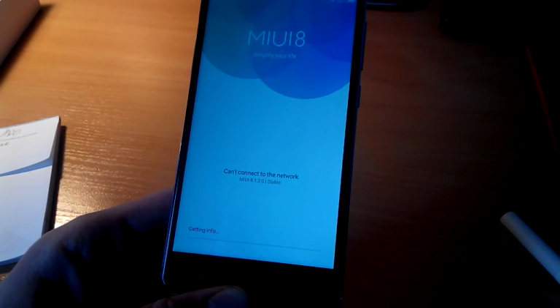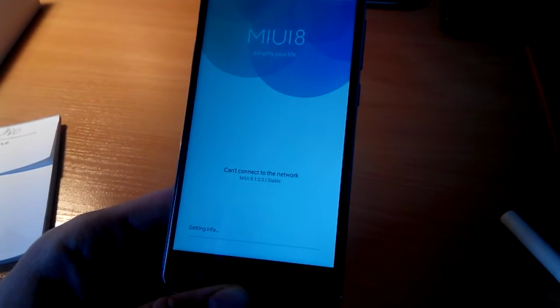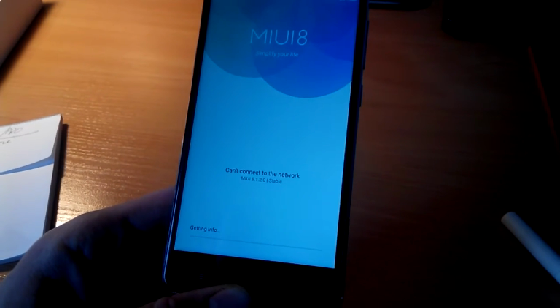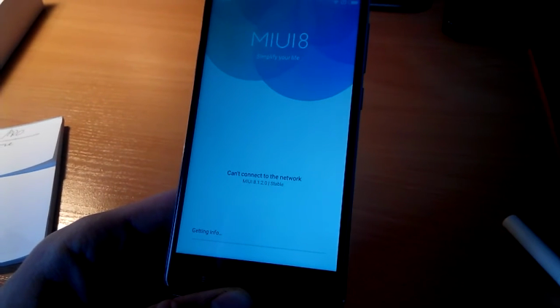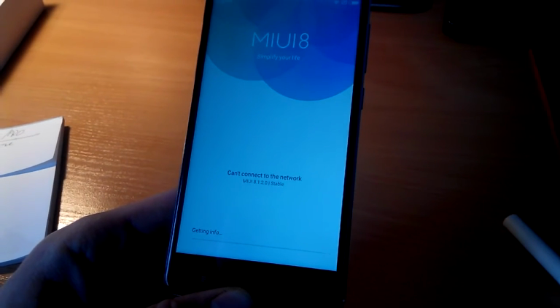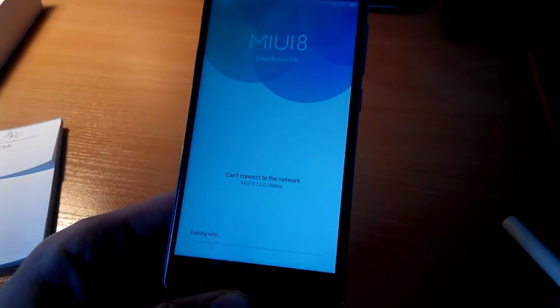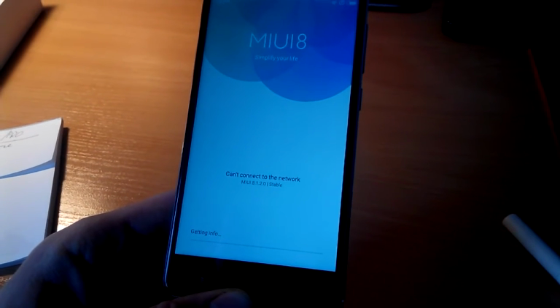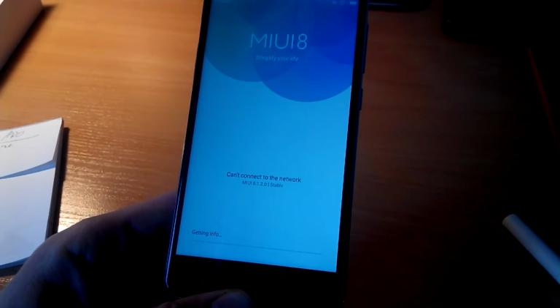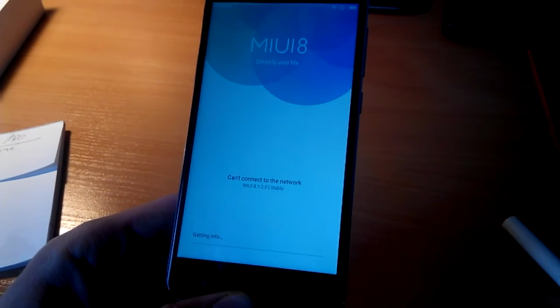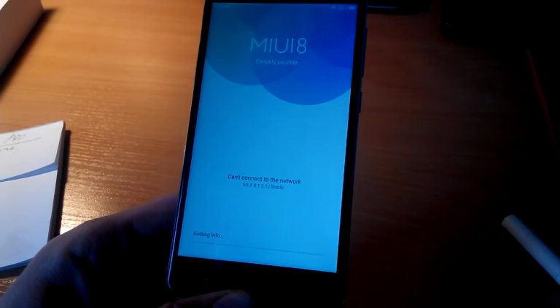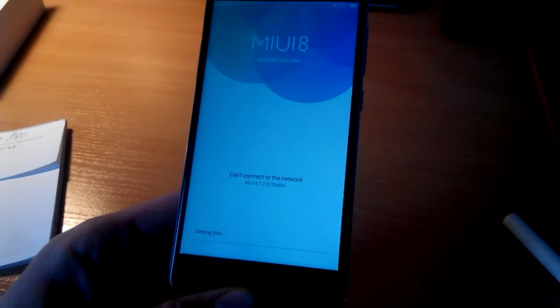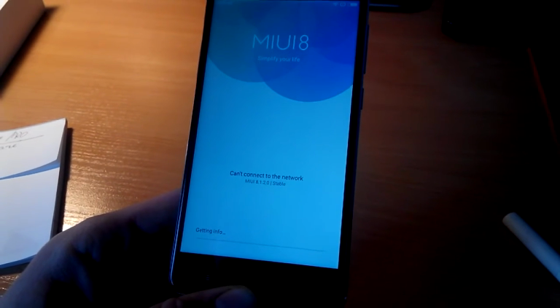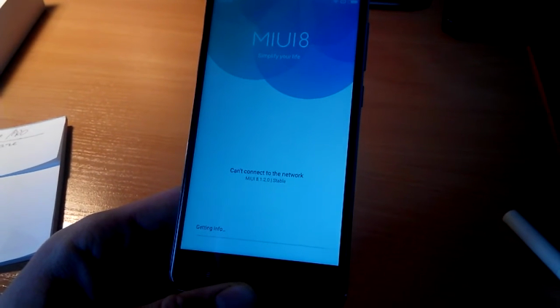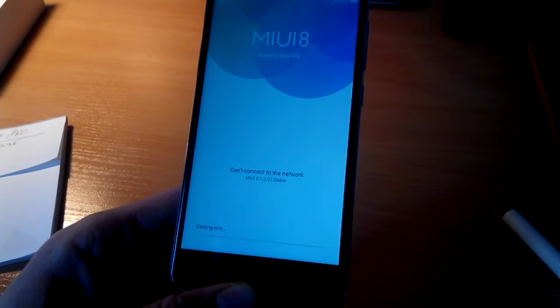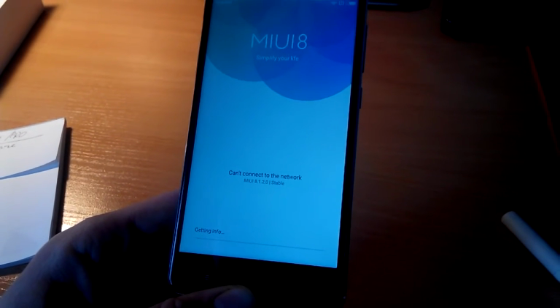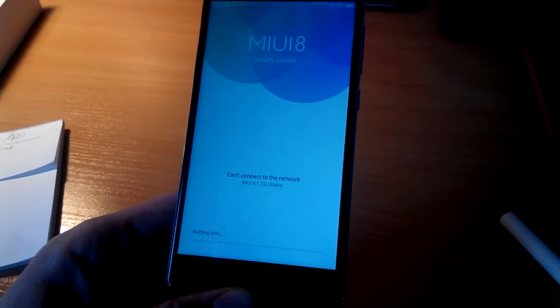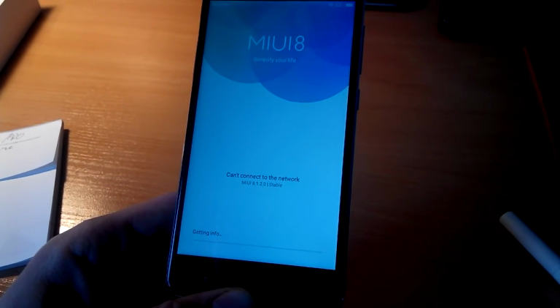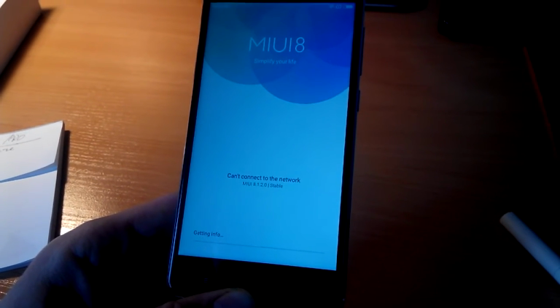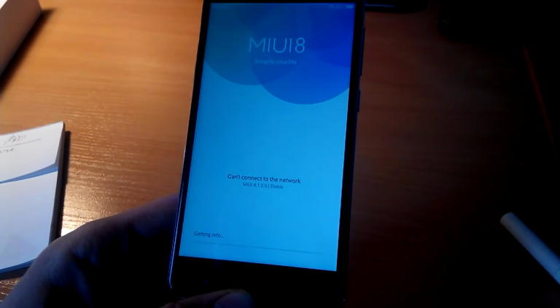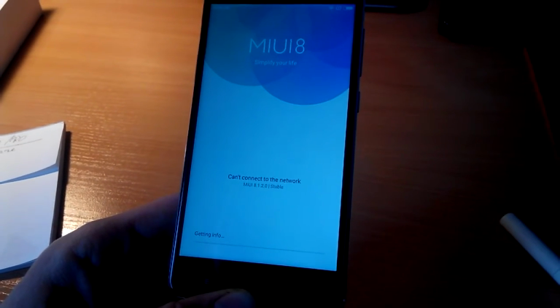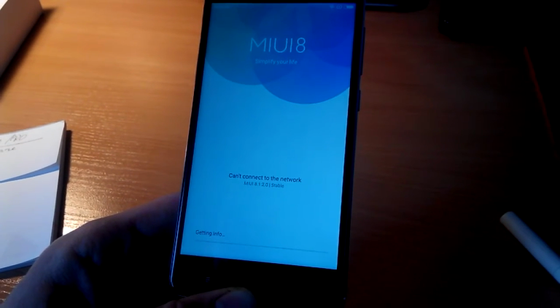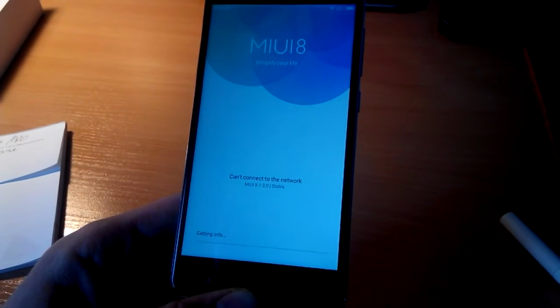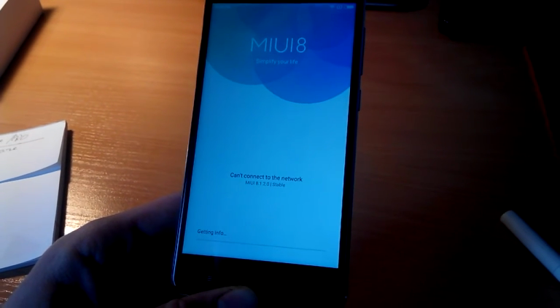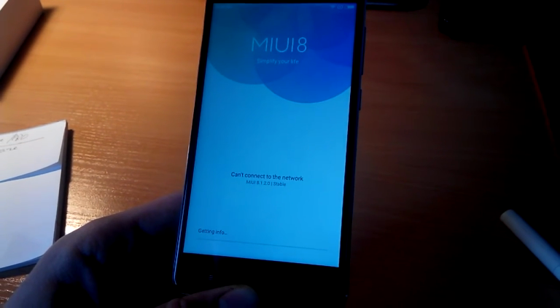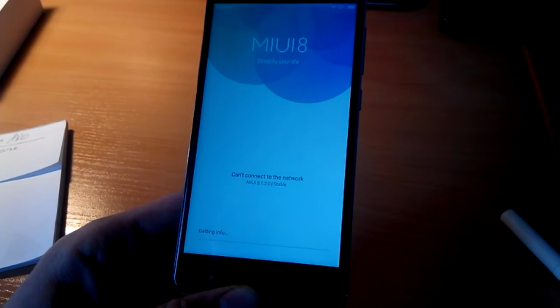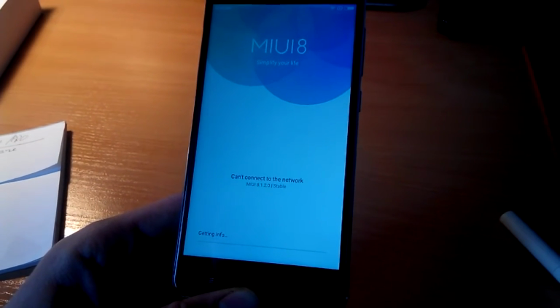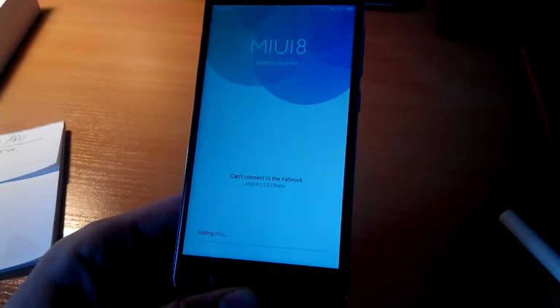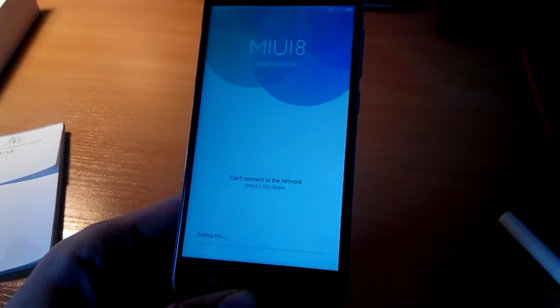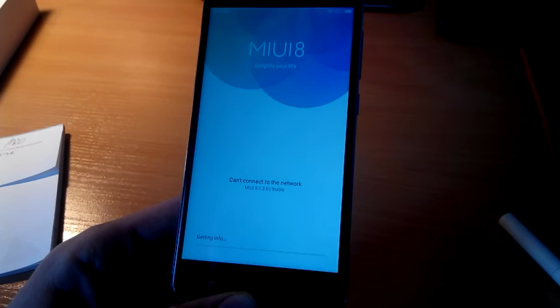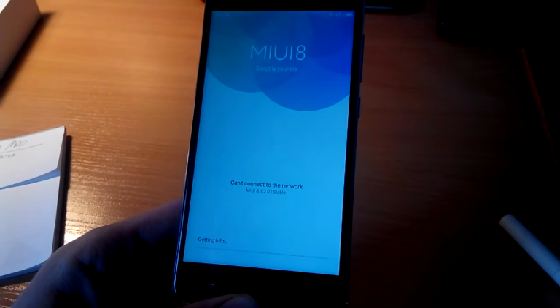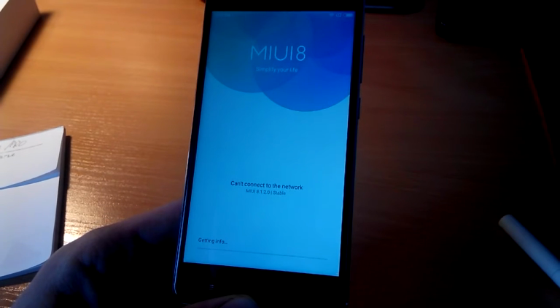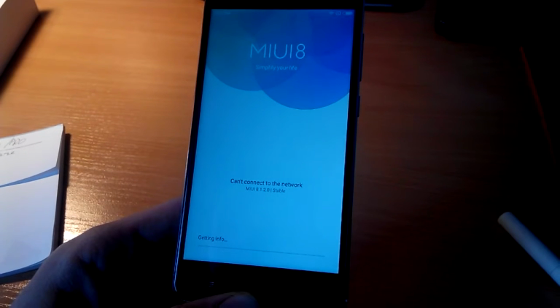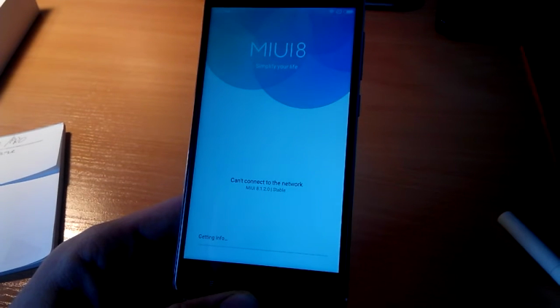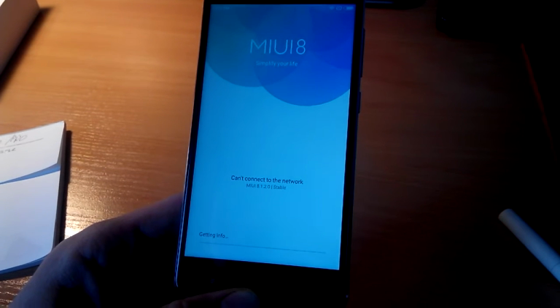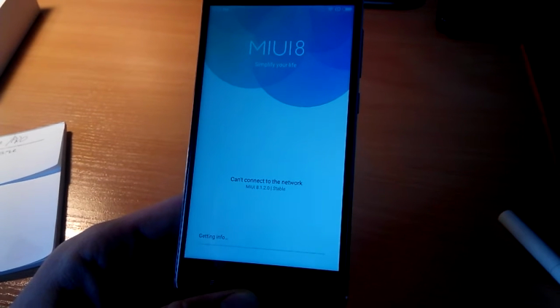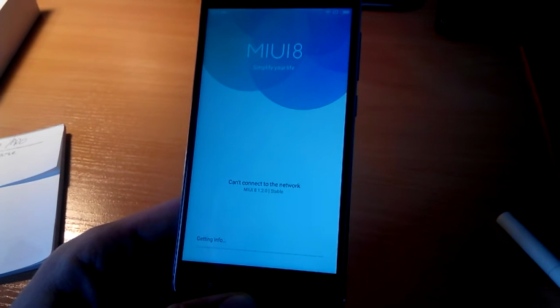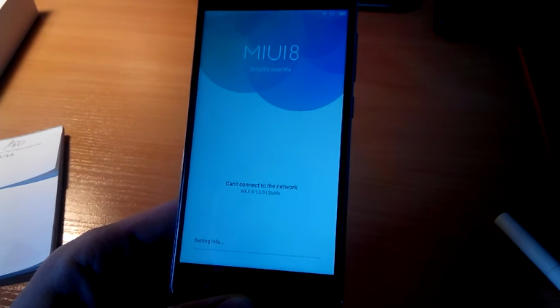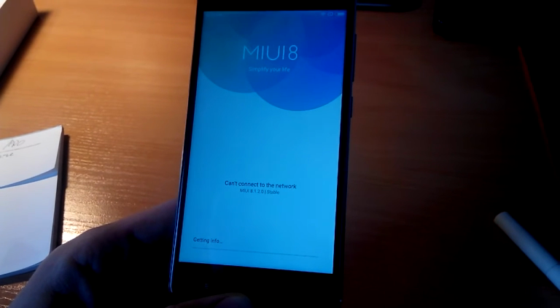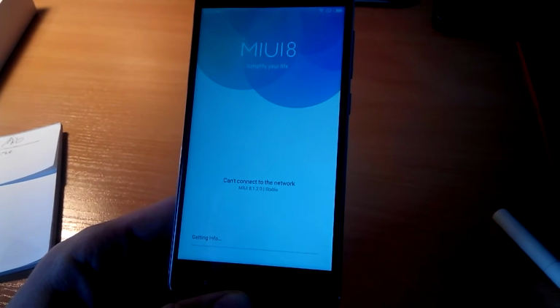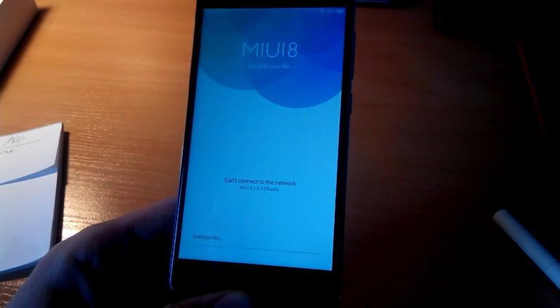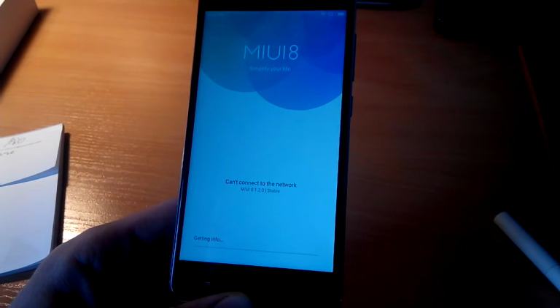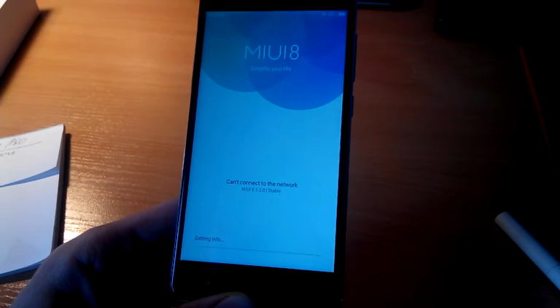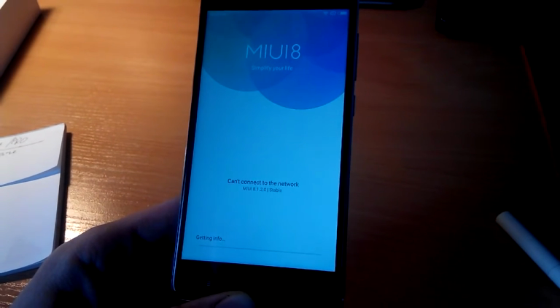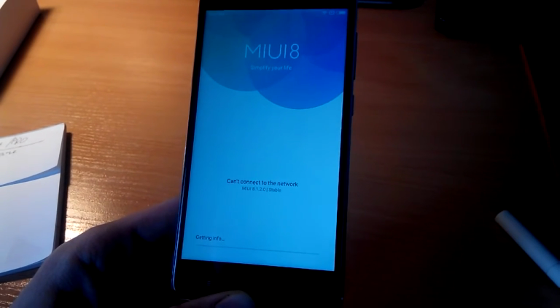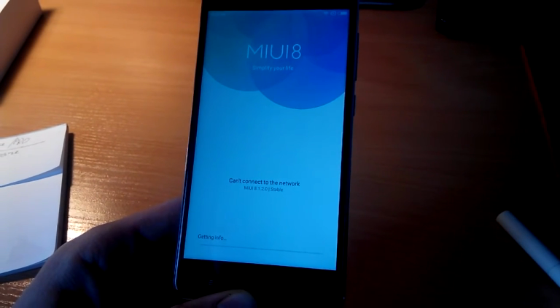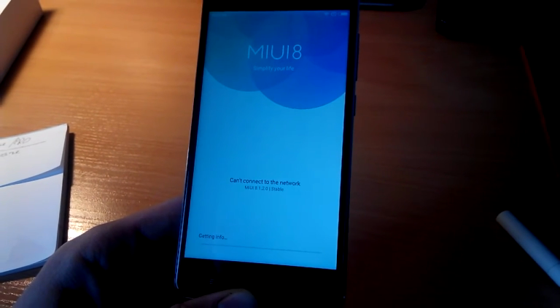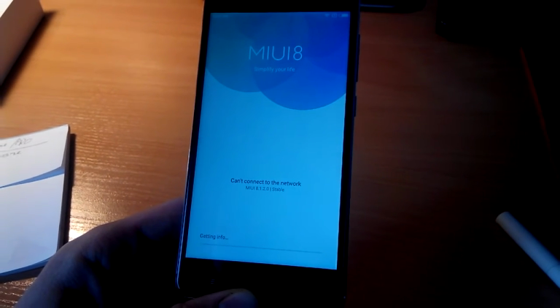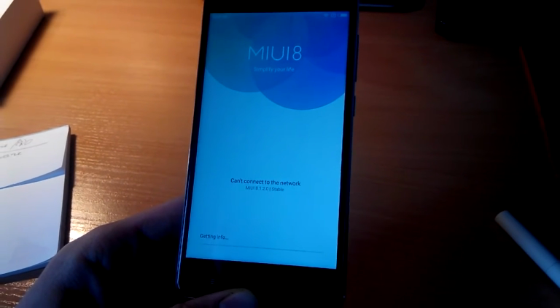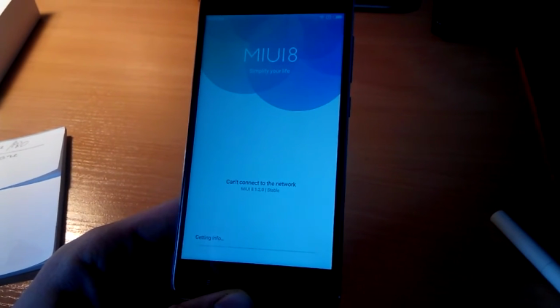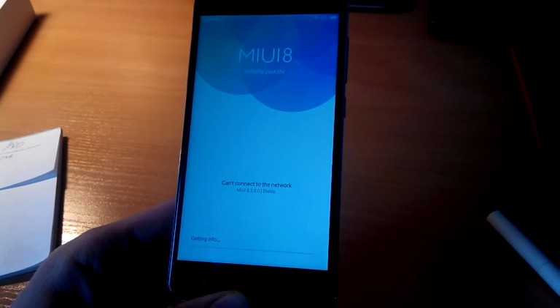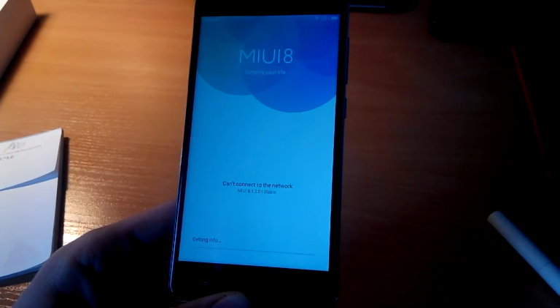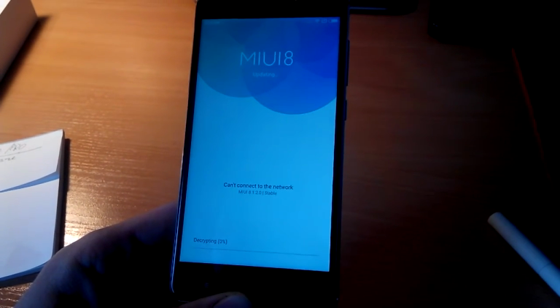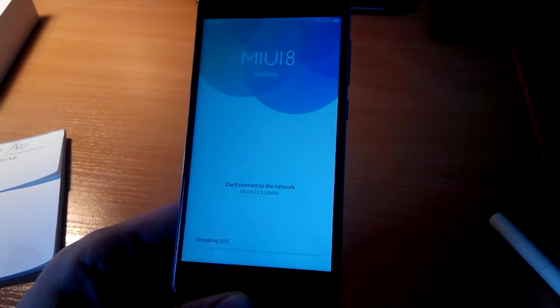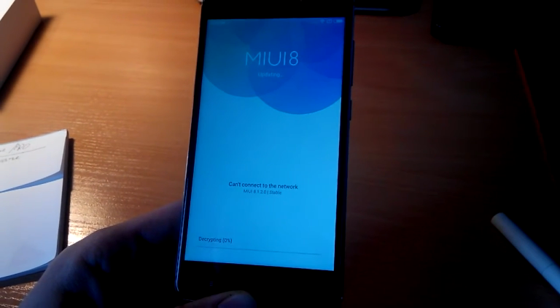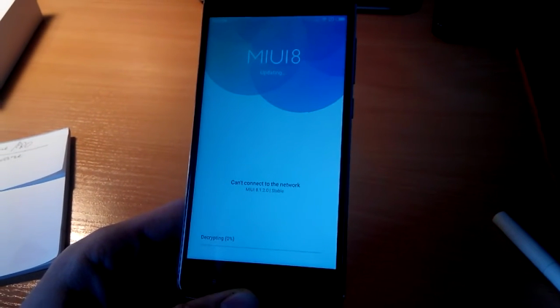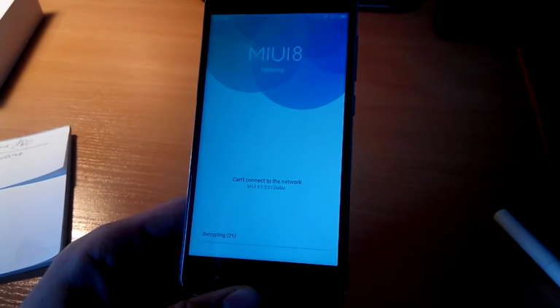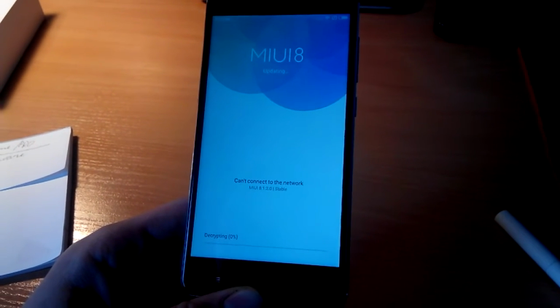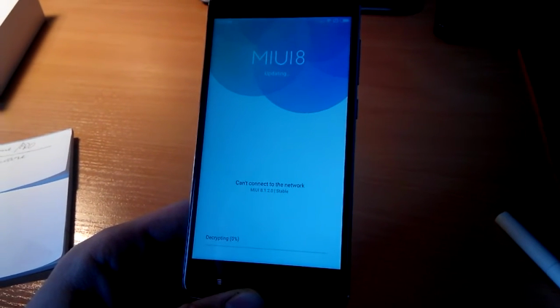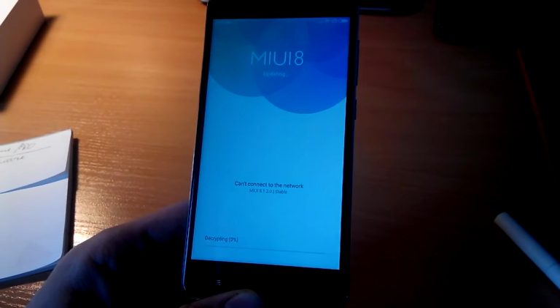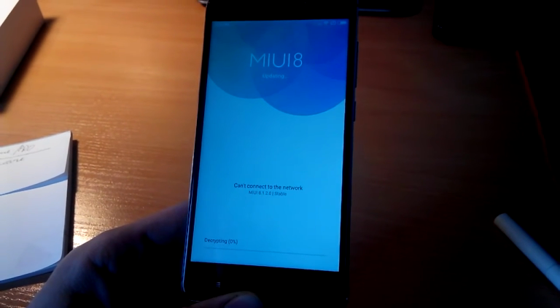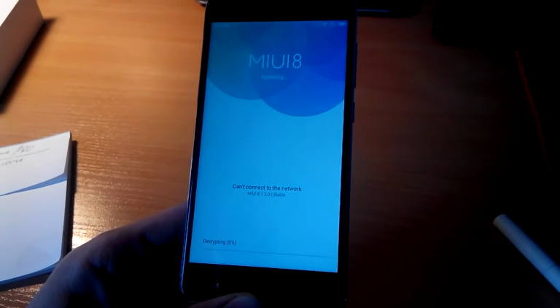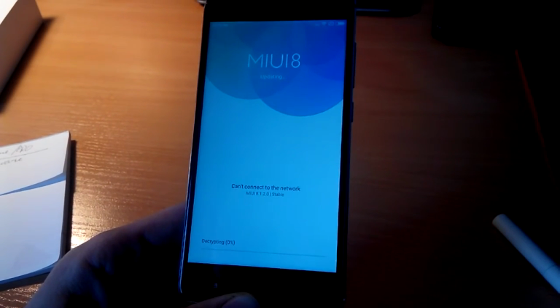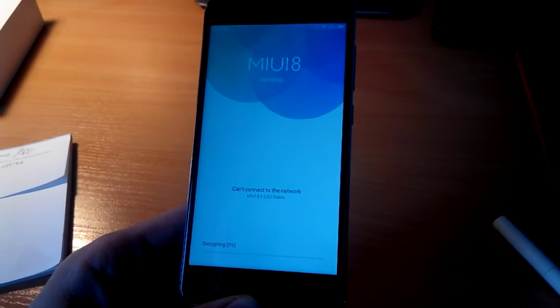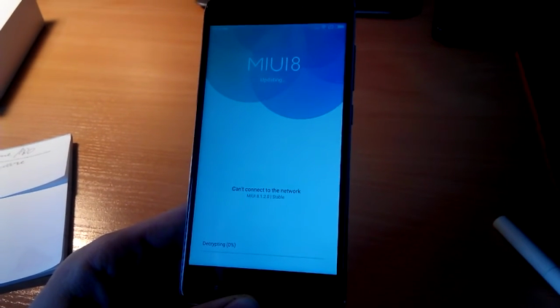The updating process has started. We need to wait a little time for it to finish.